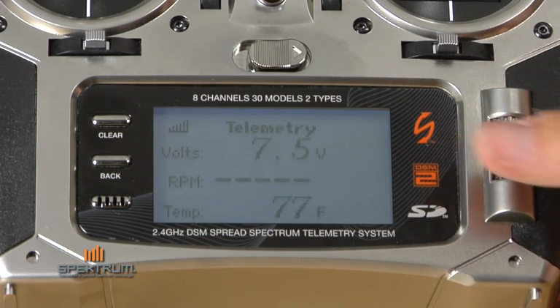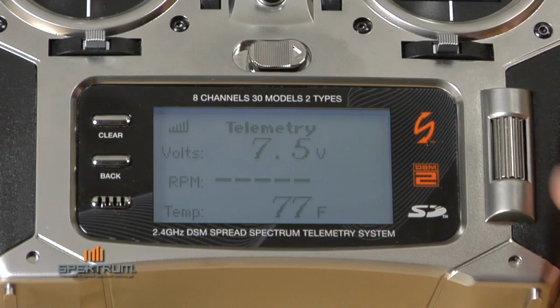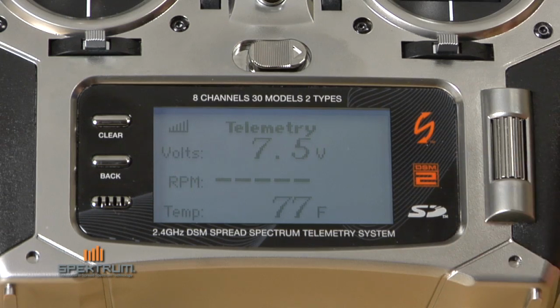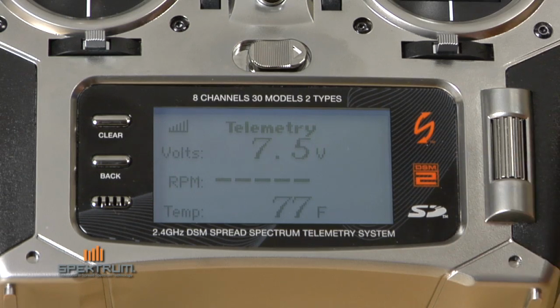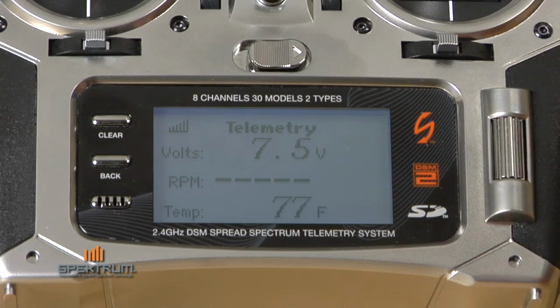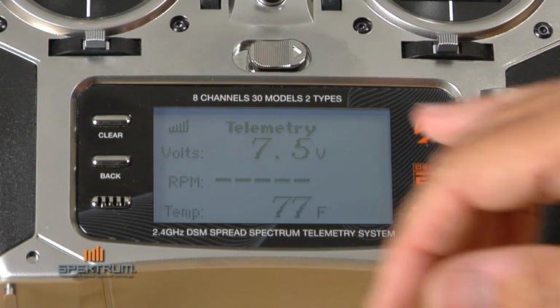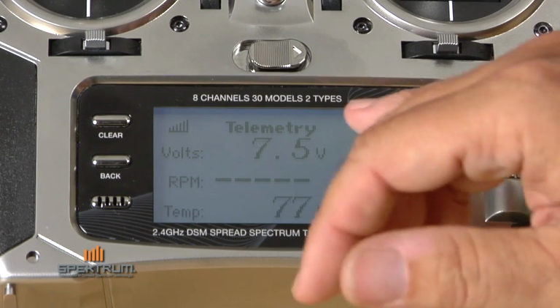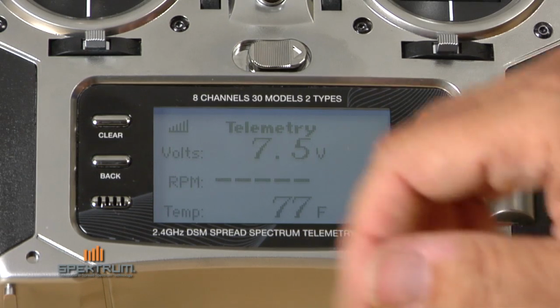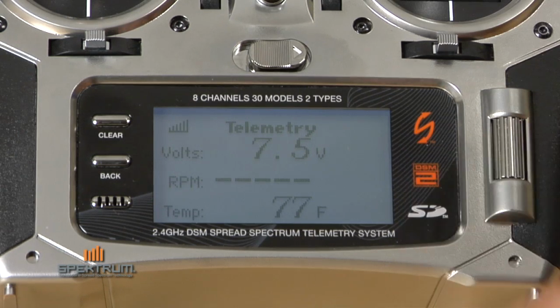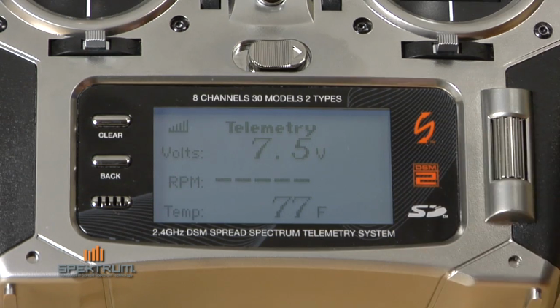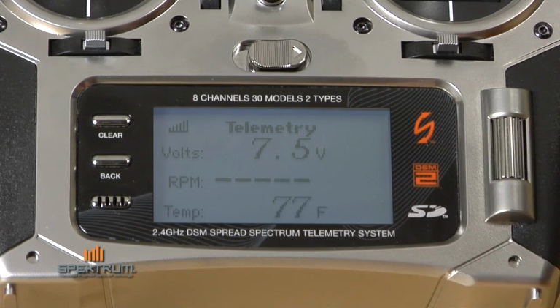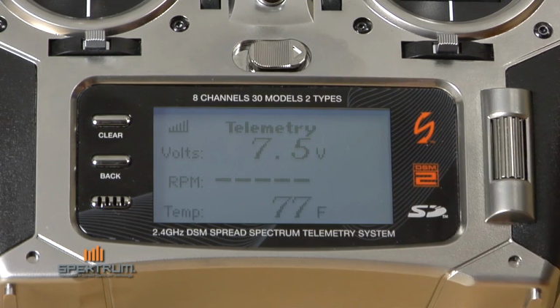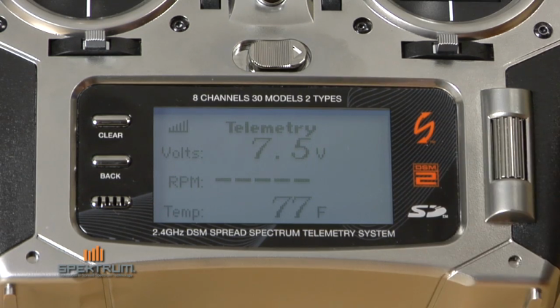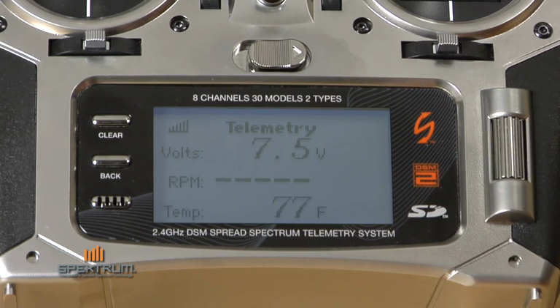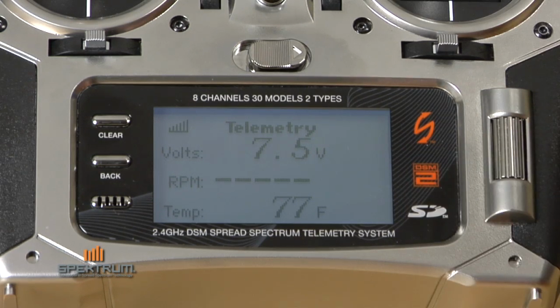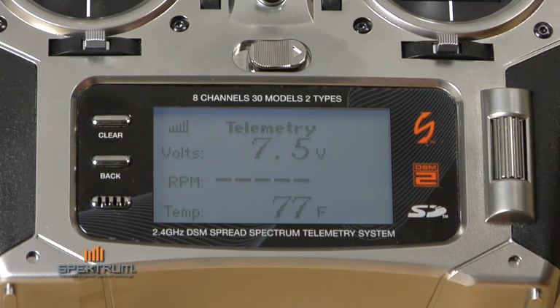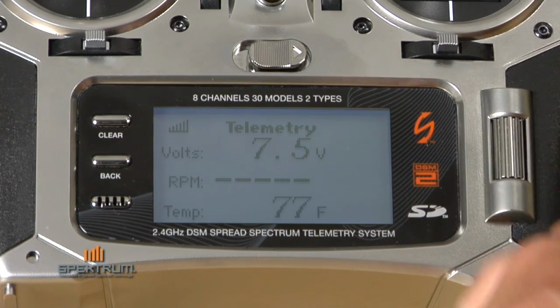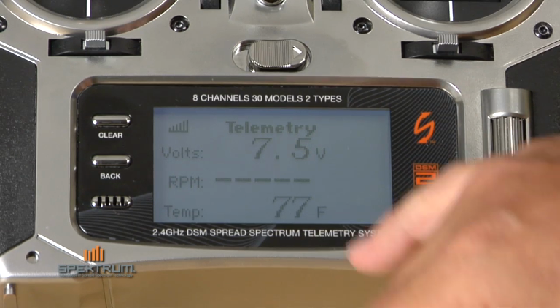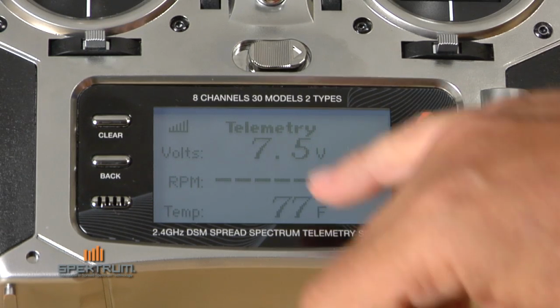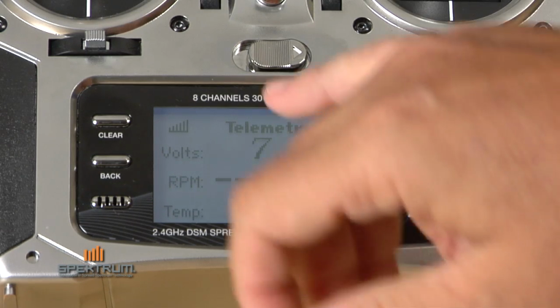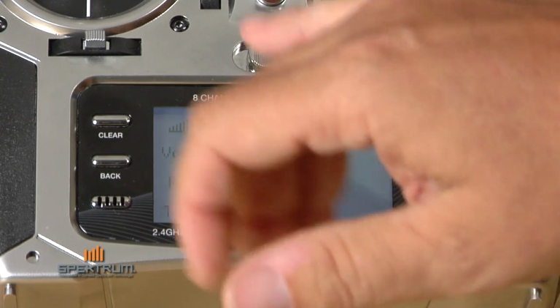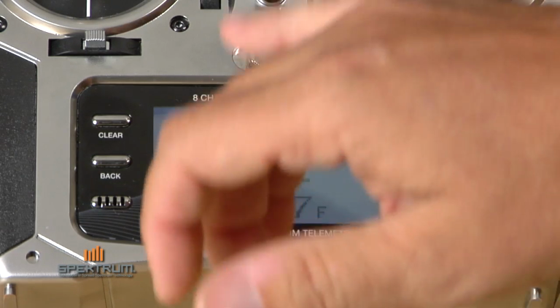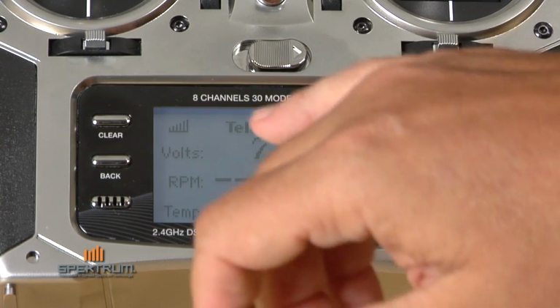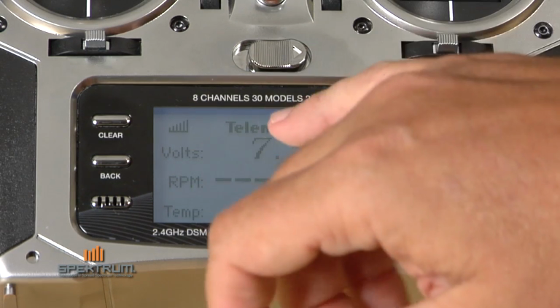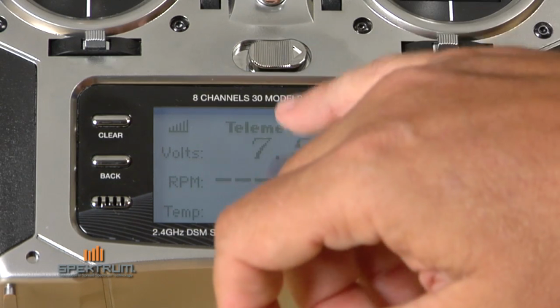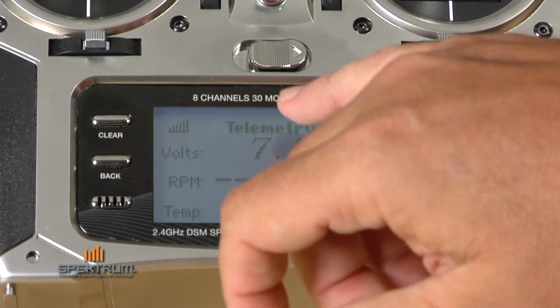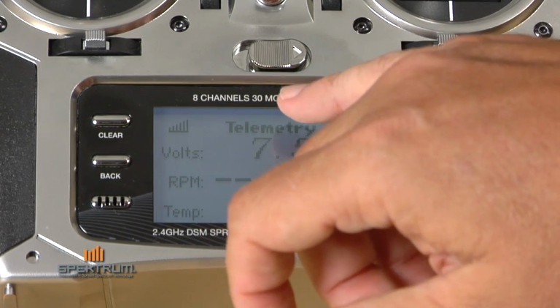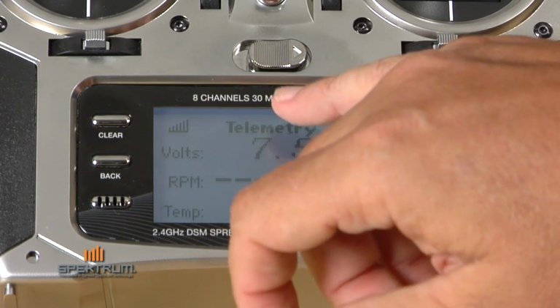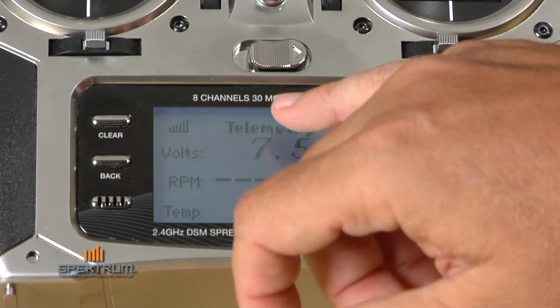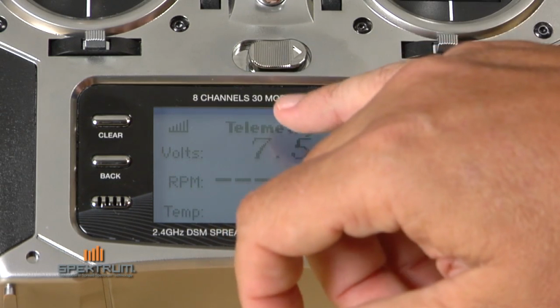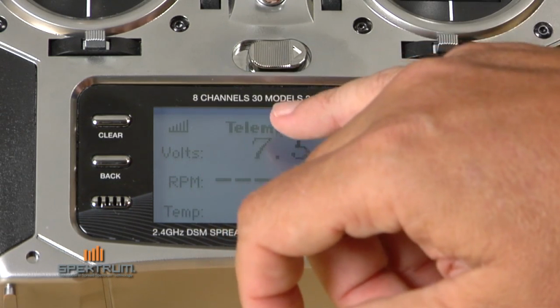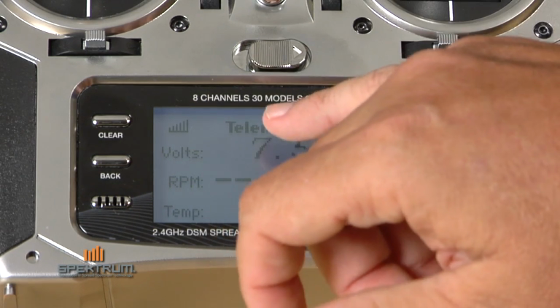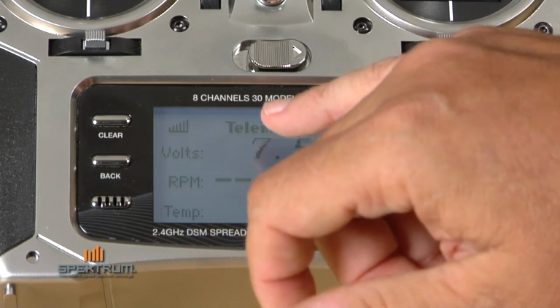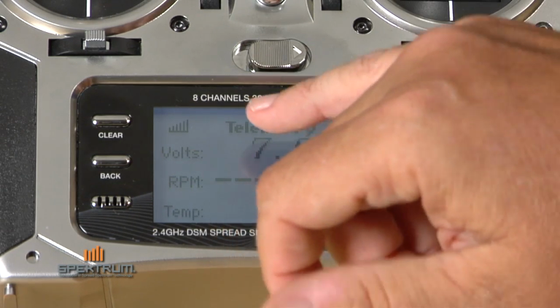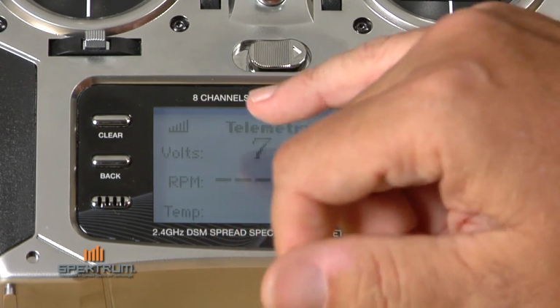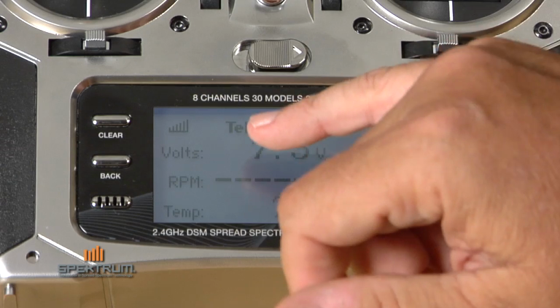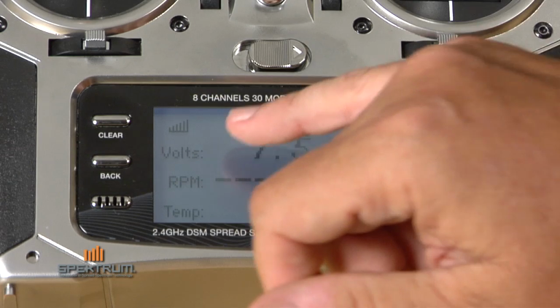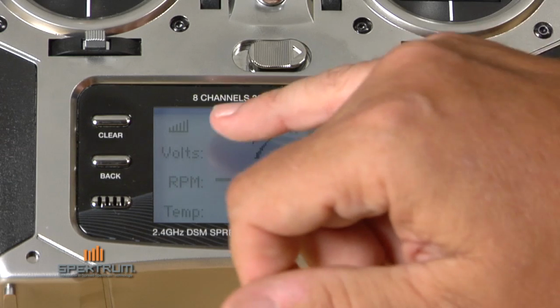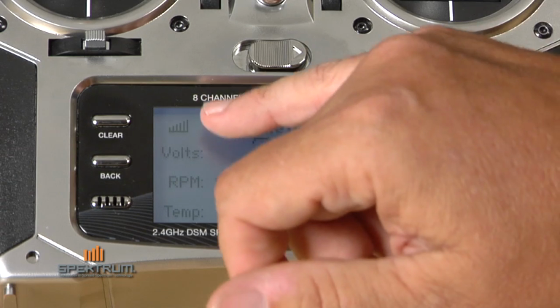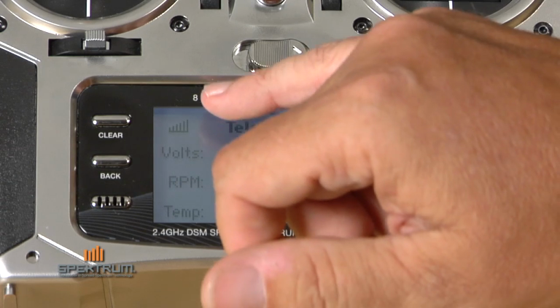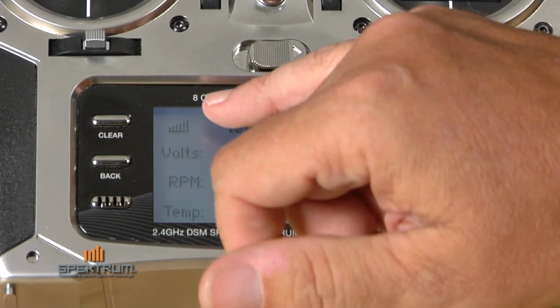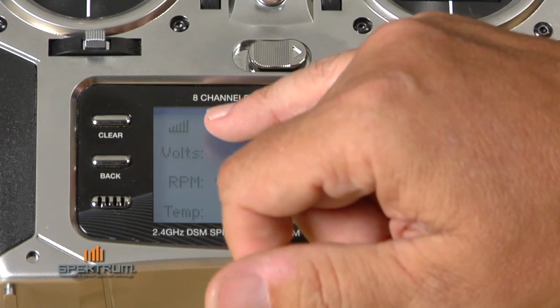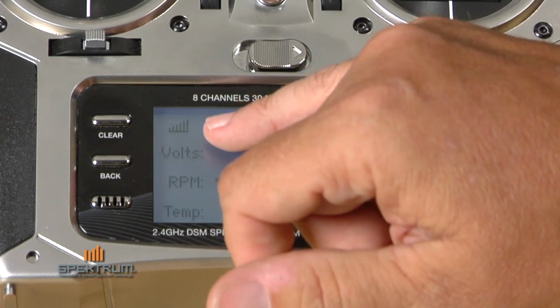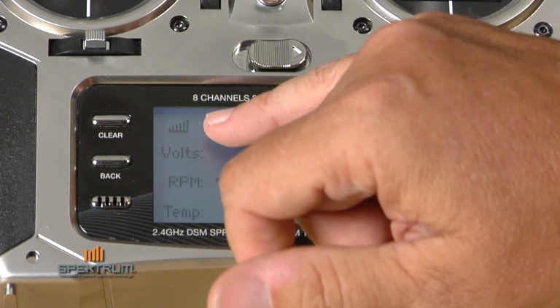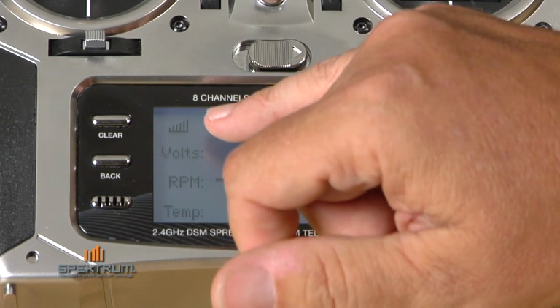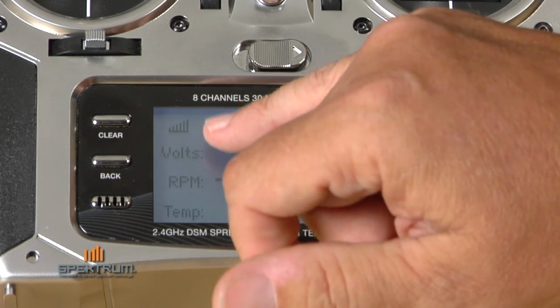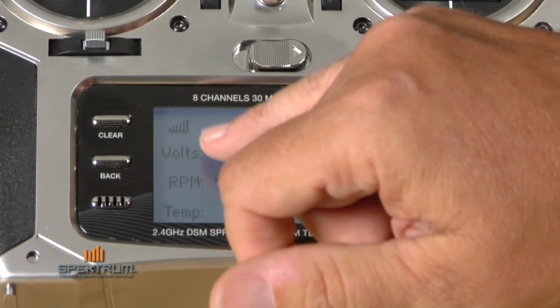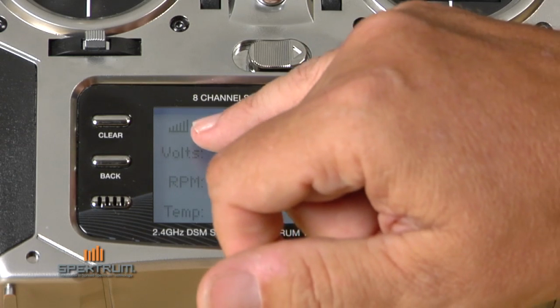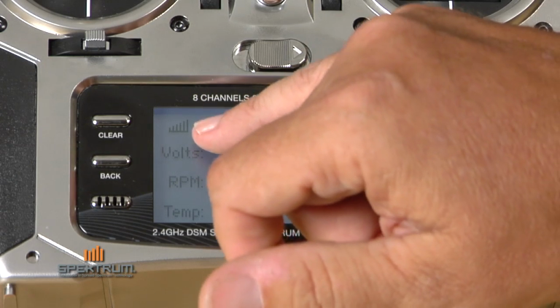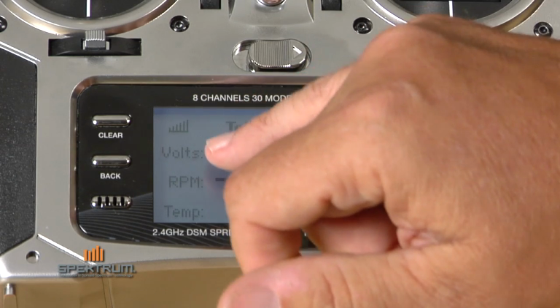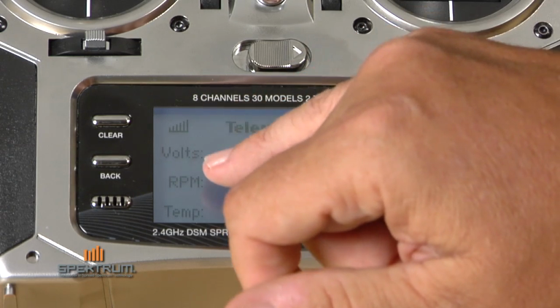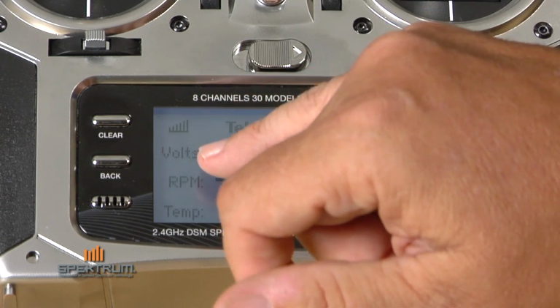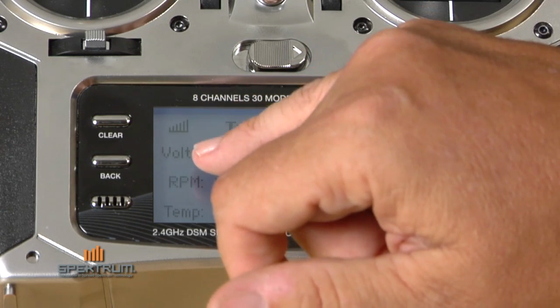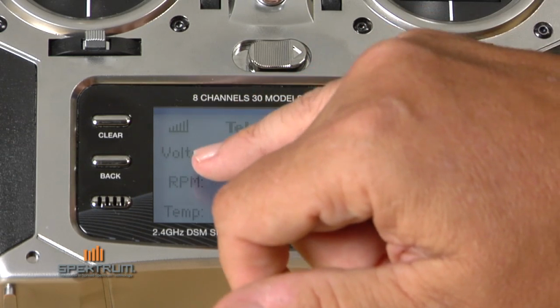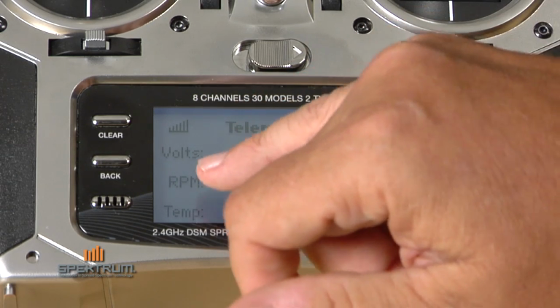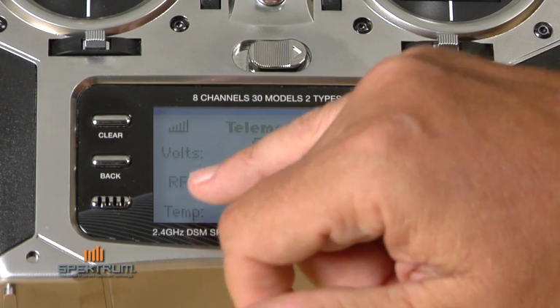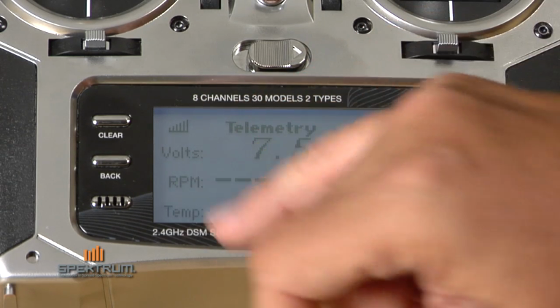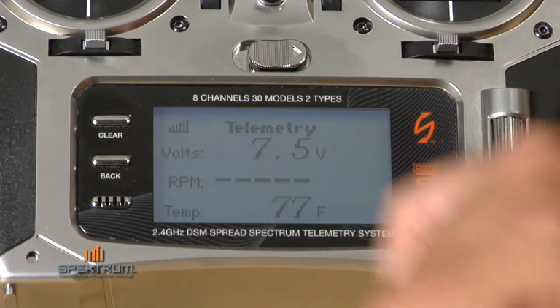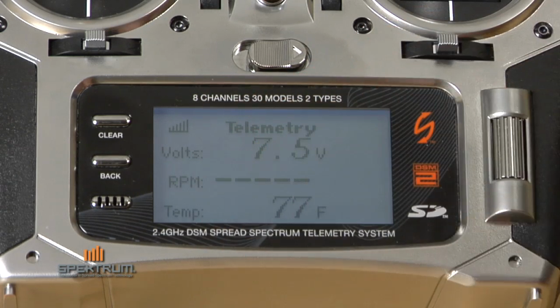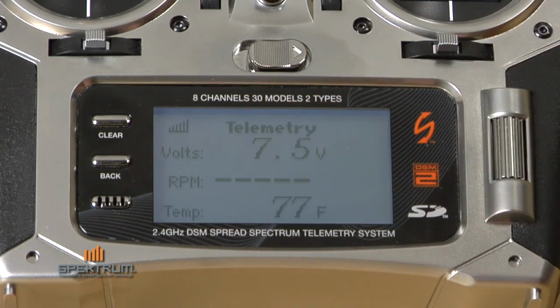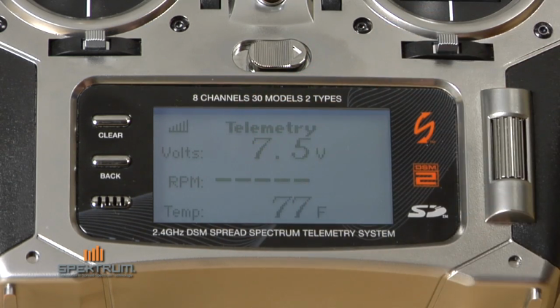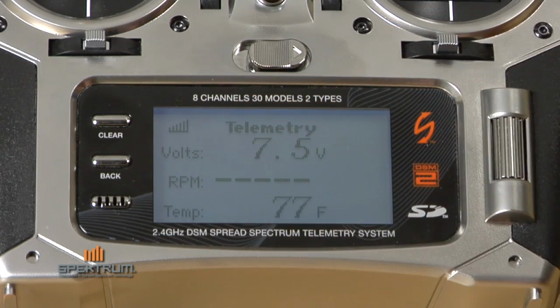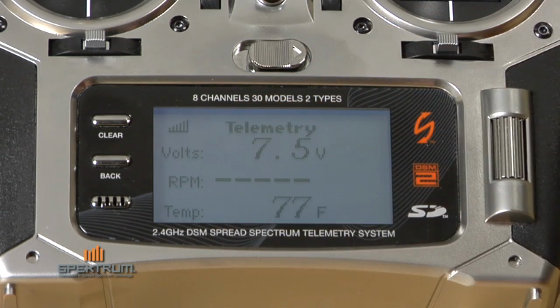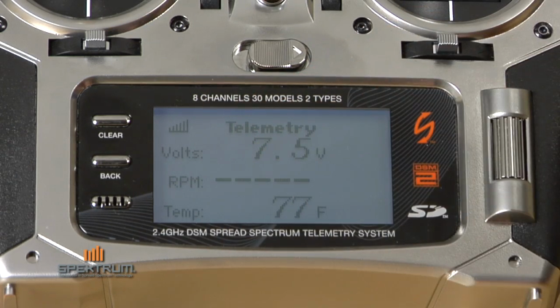The next available screen shows the telemetry options that you have active — in this case voltage, RPM, and temperature.